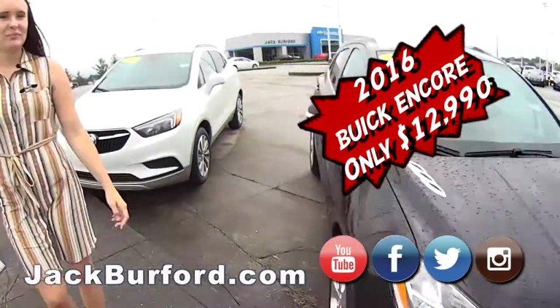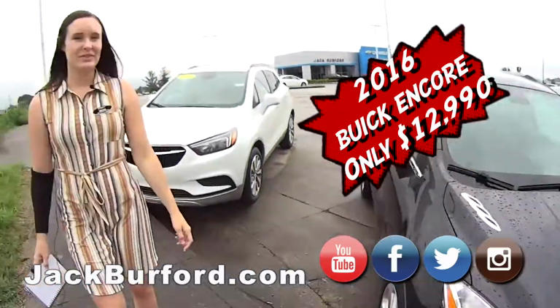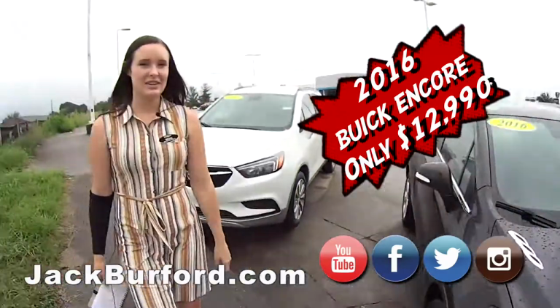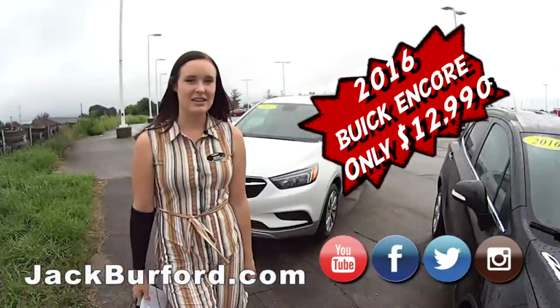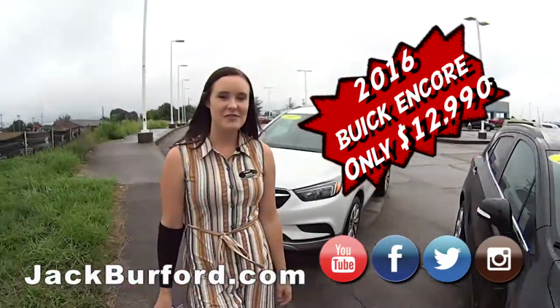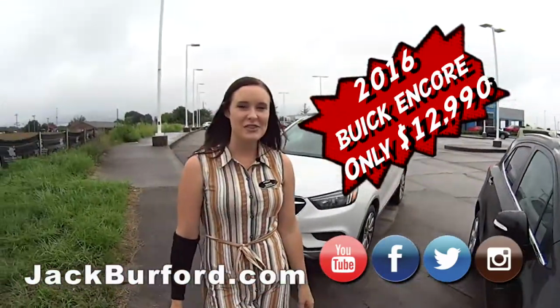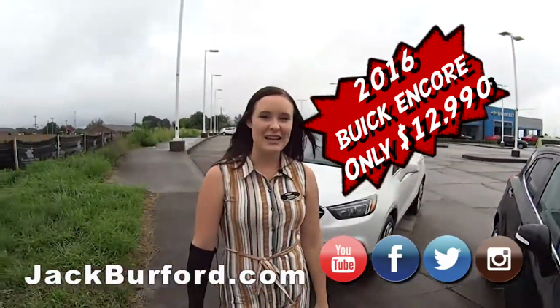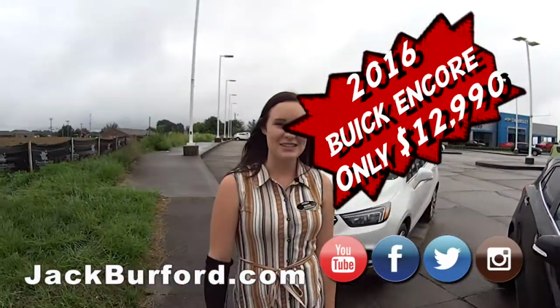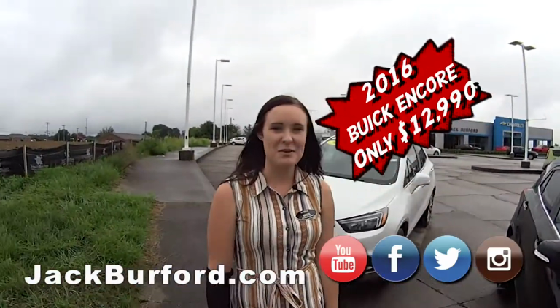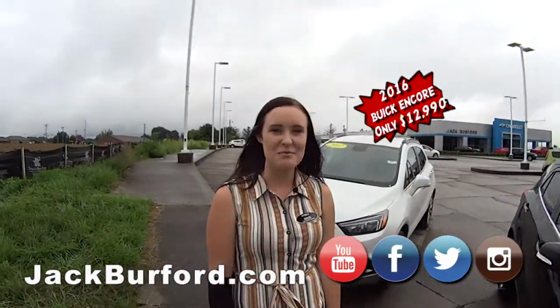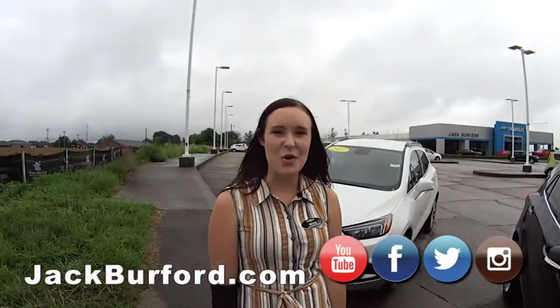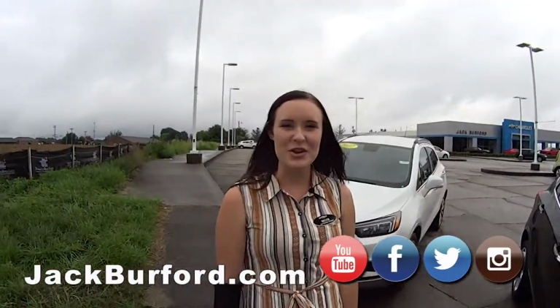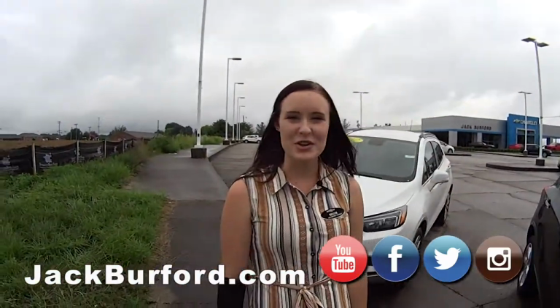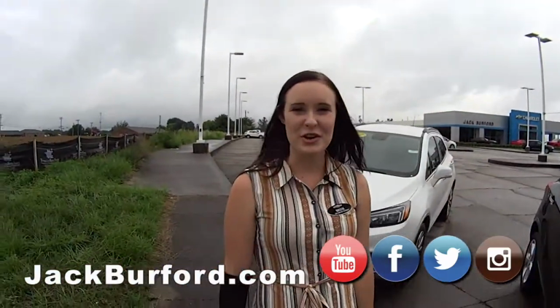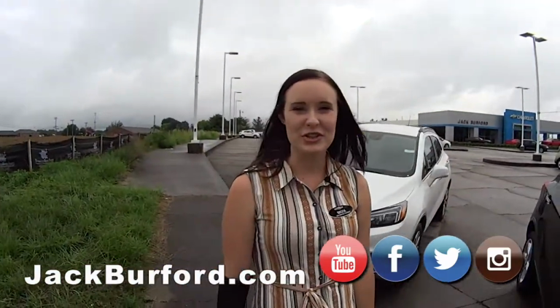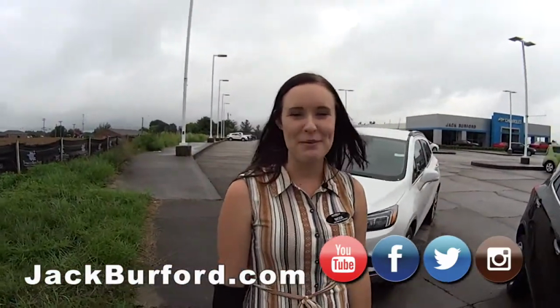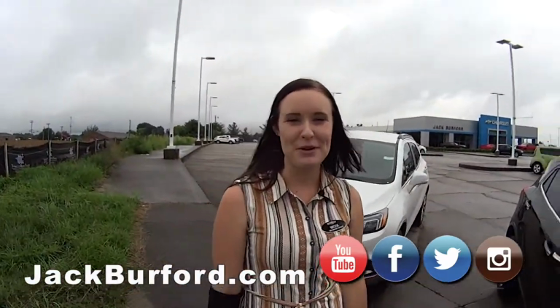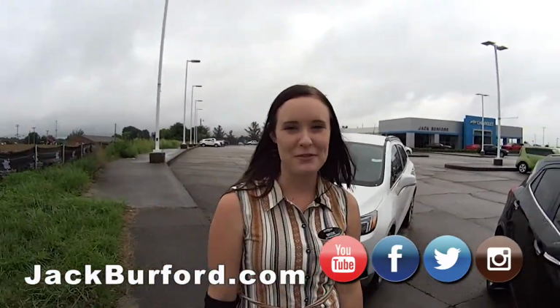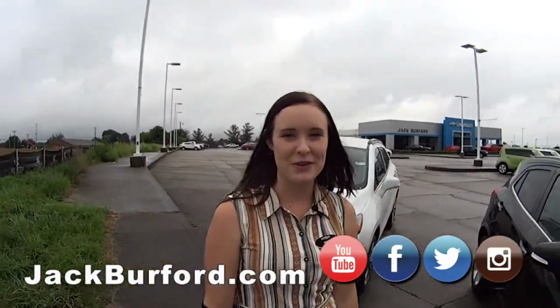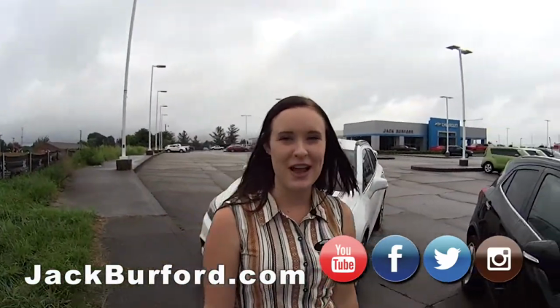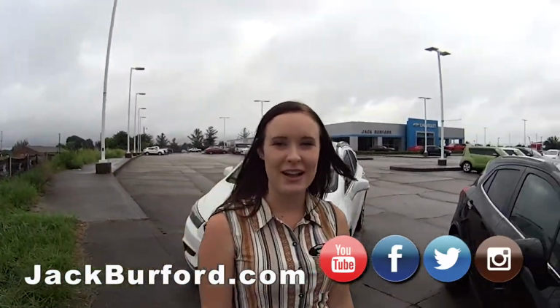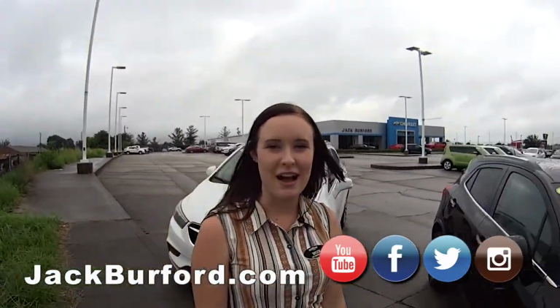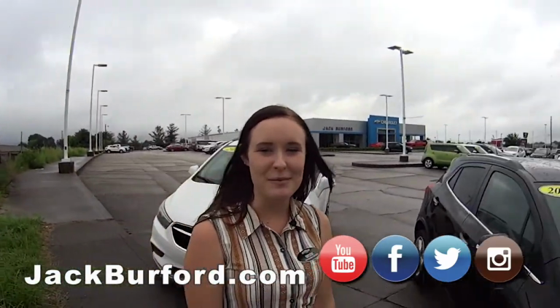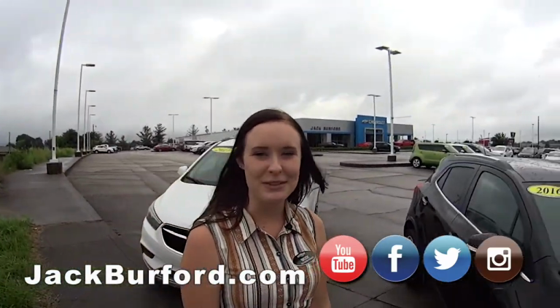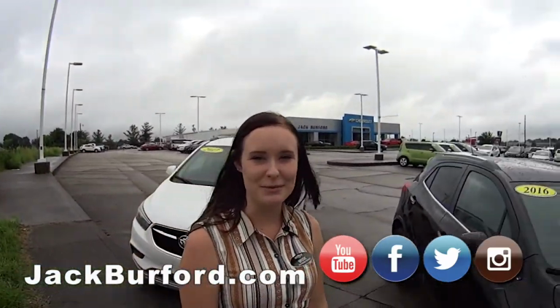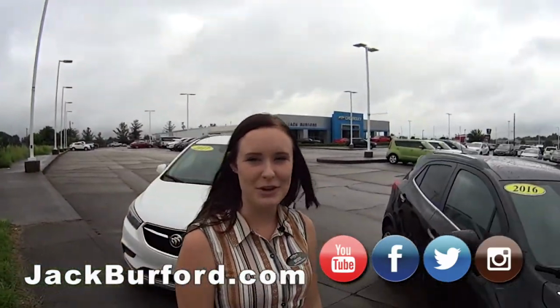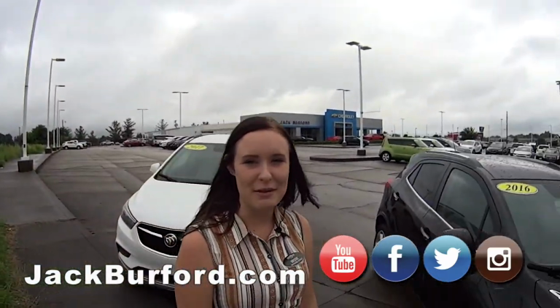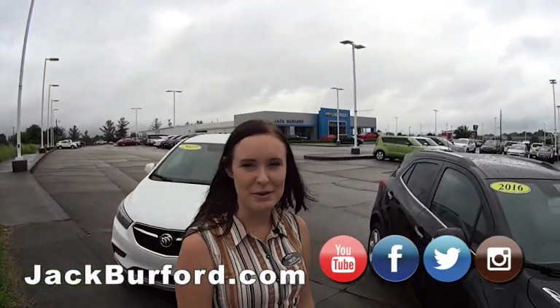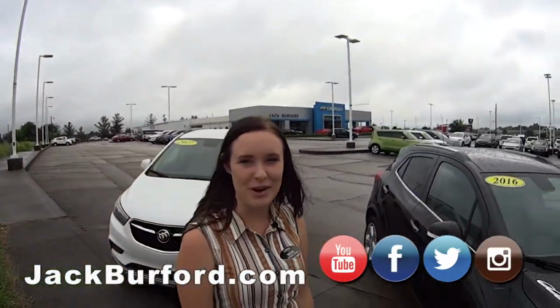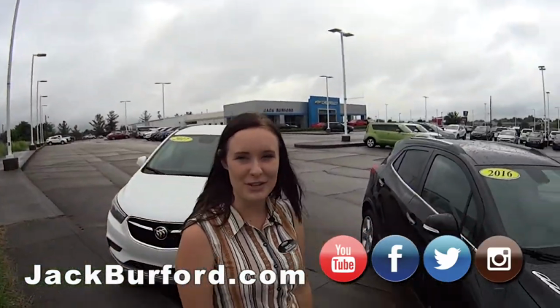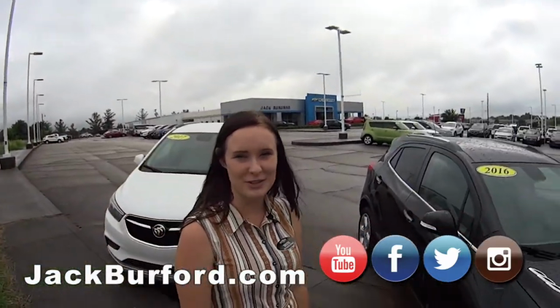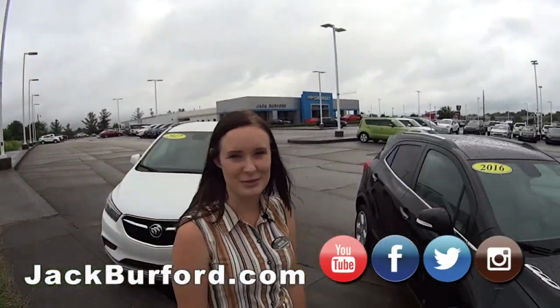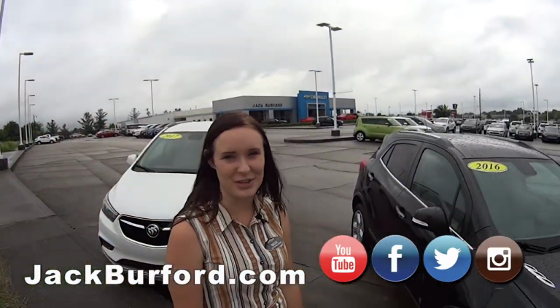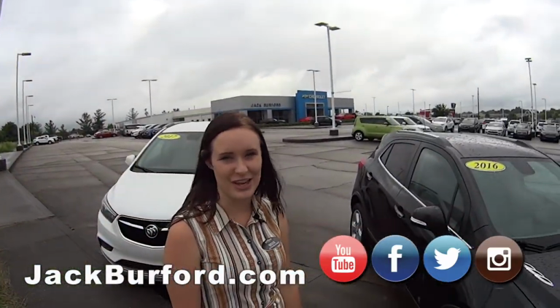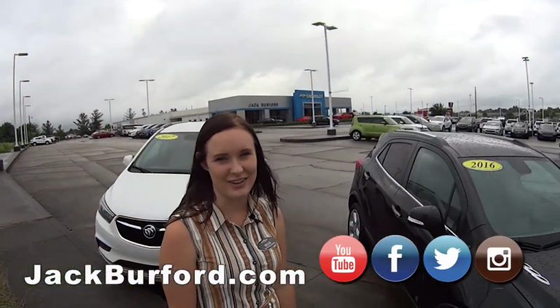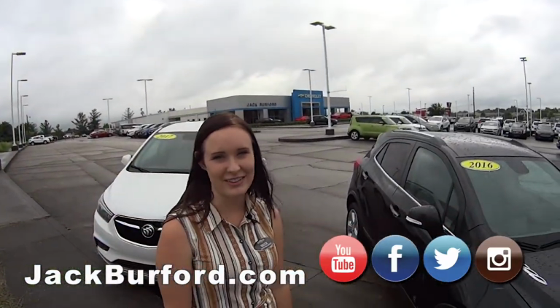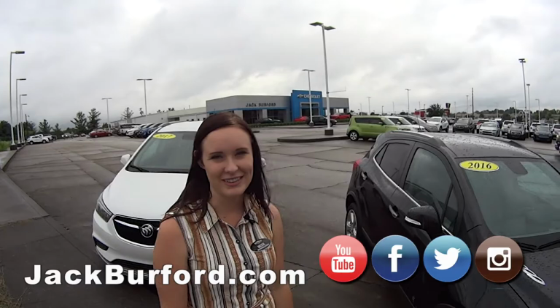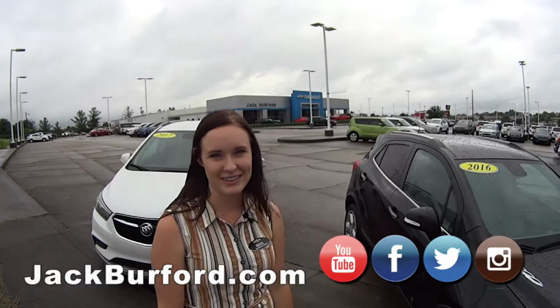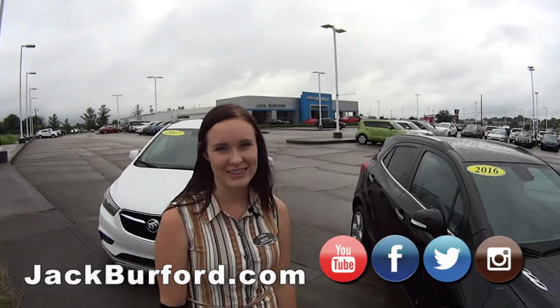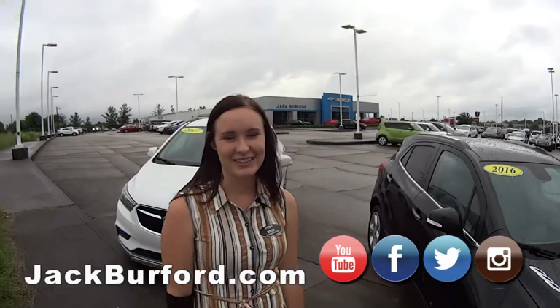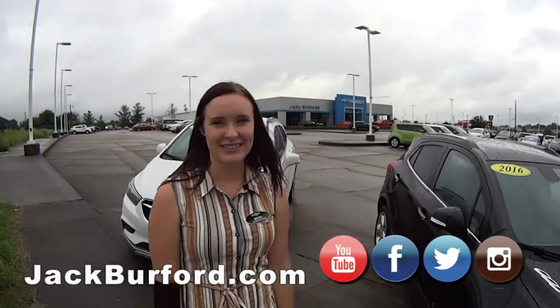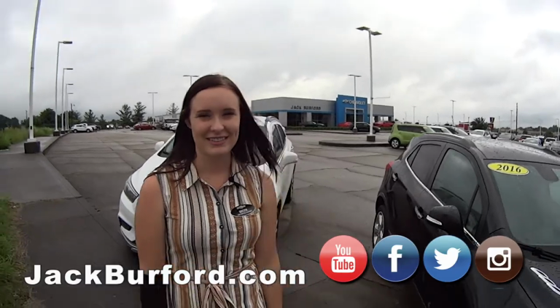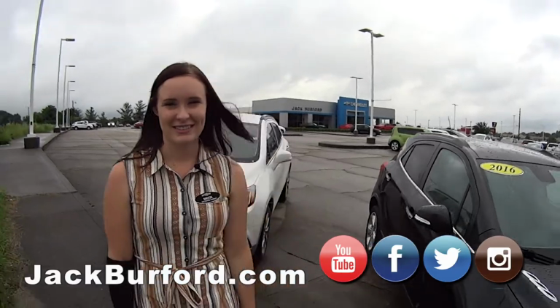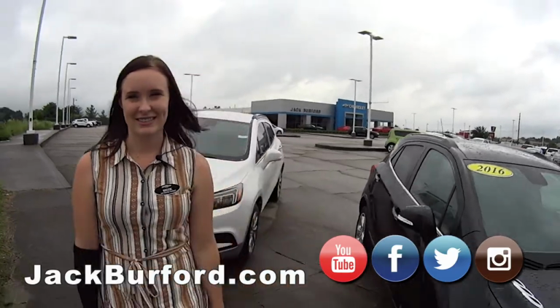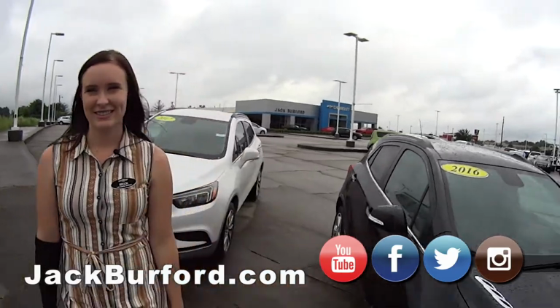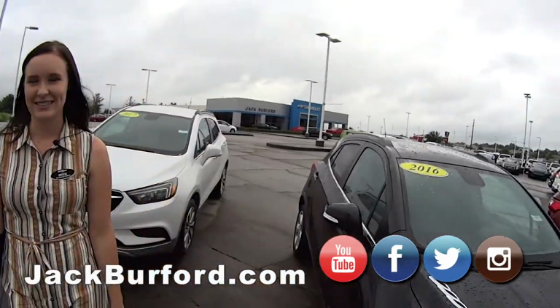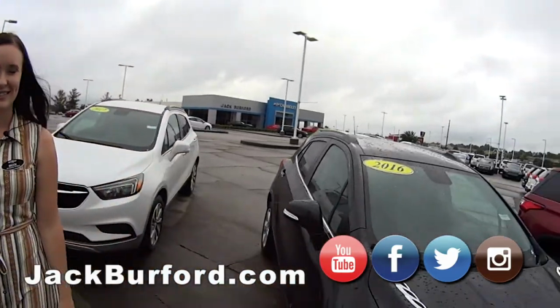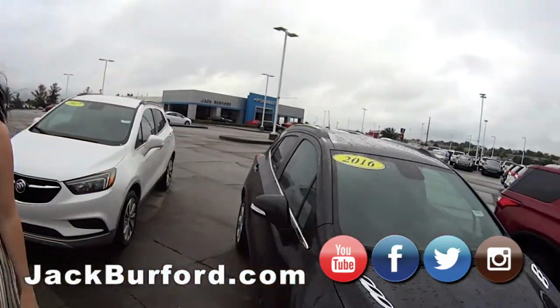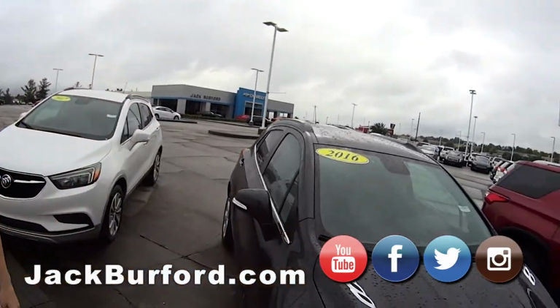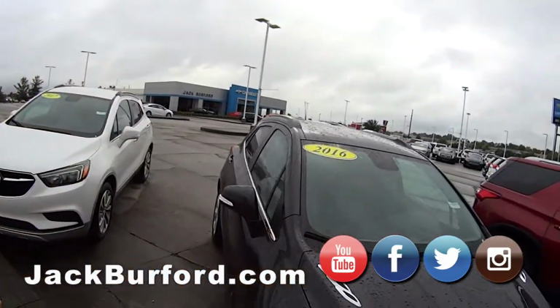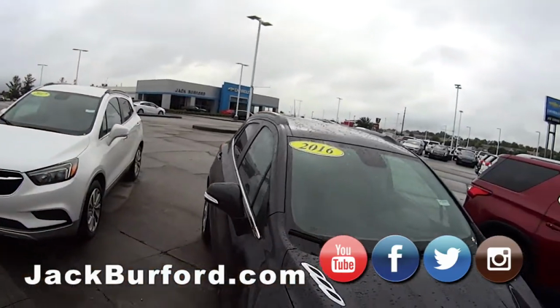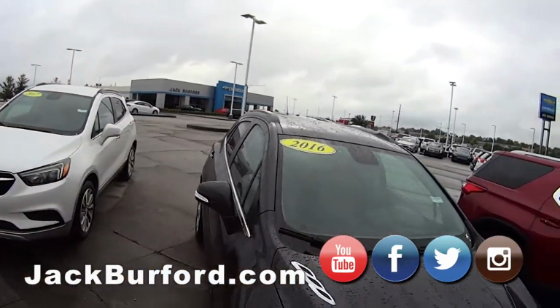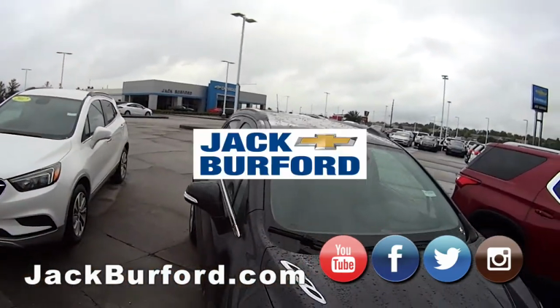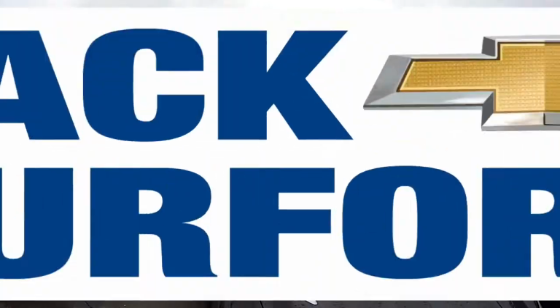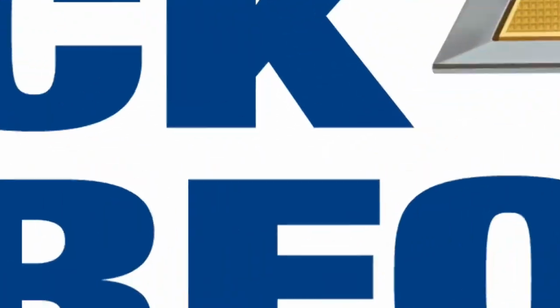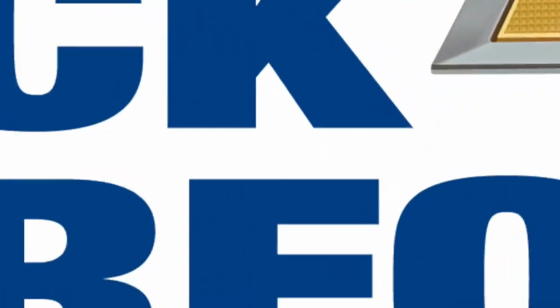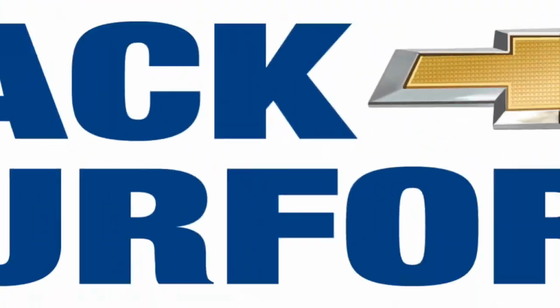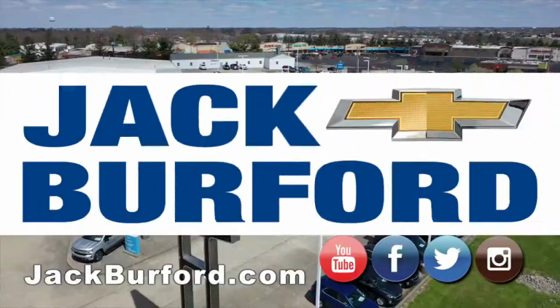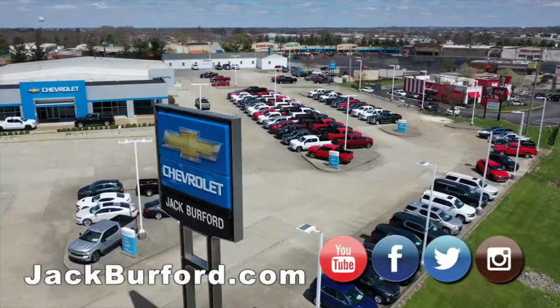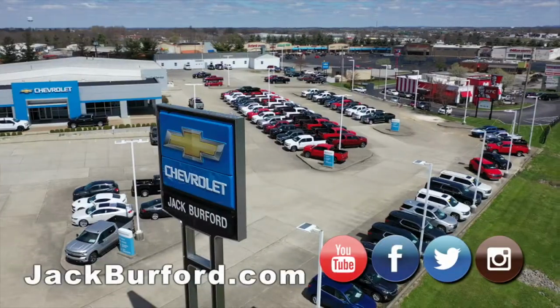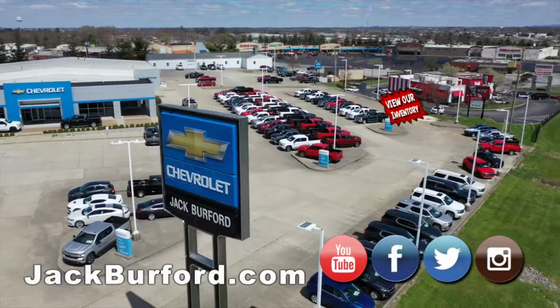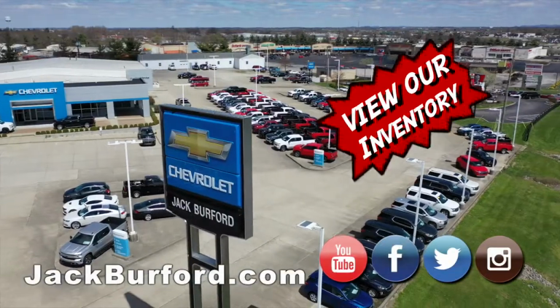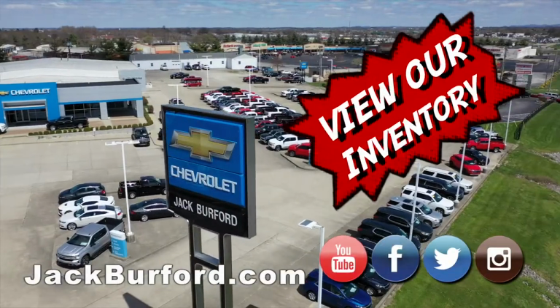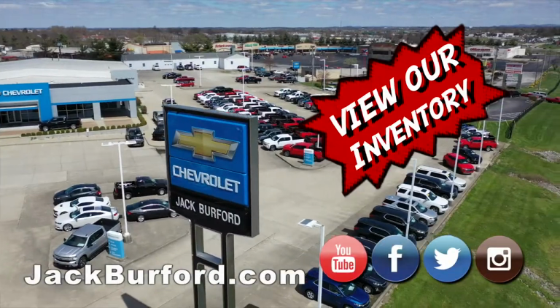And if you'd like to know more, you can go to jackburford.com and subscribe to our YouTube channel. And of course, shop 24-7-365 at jackburford.com.